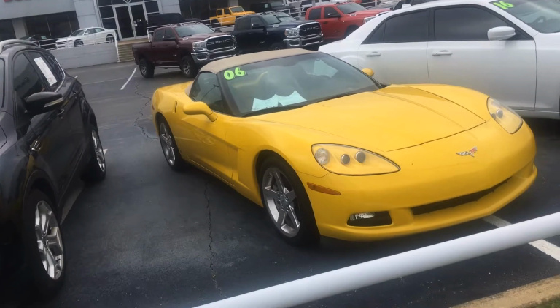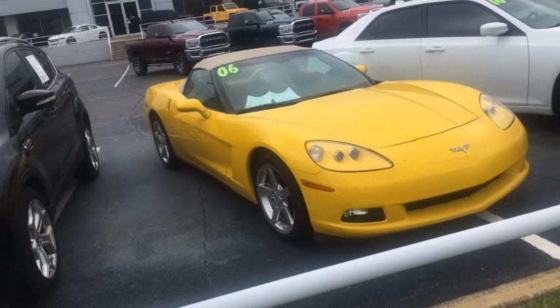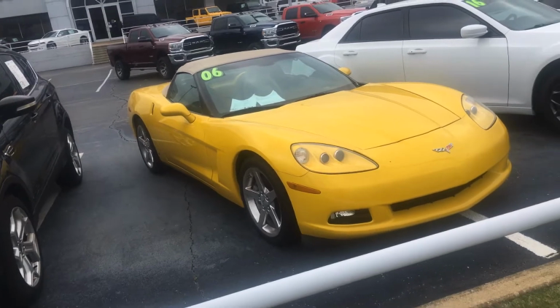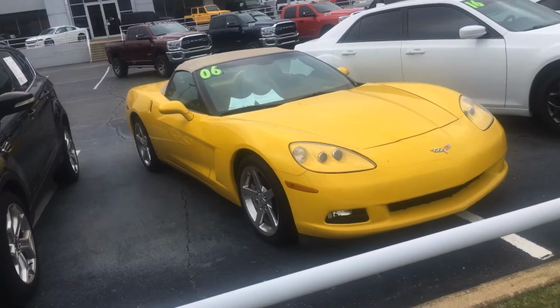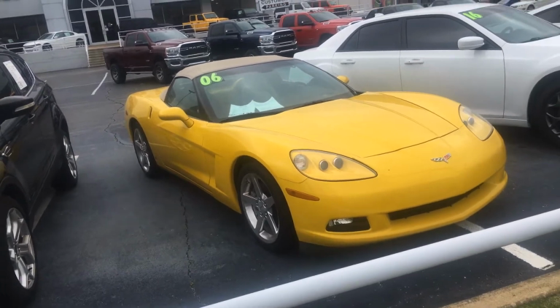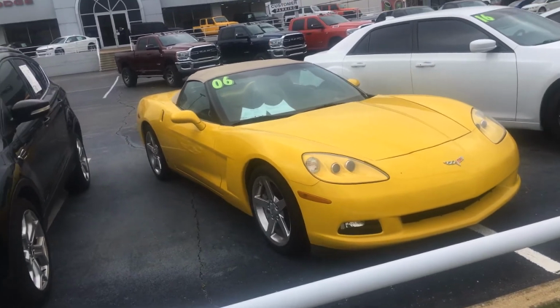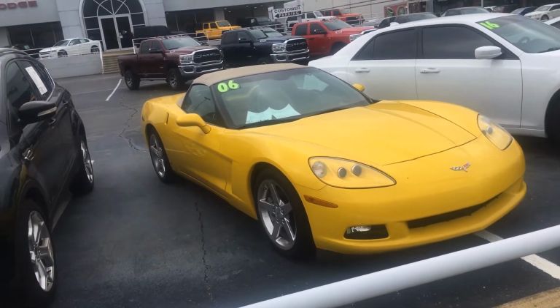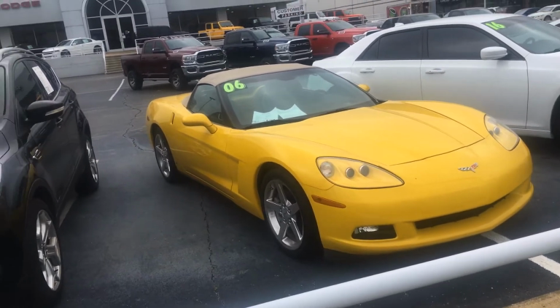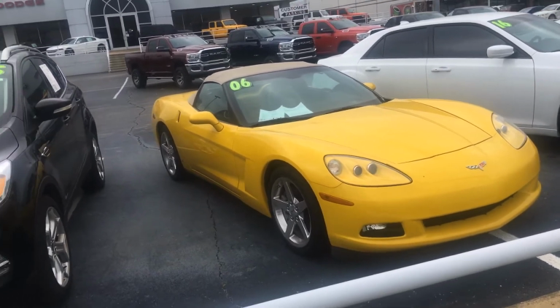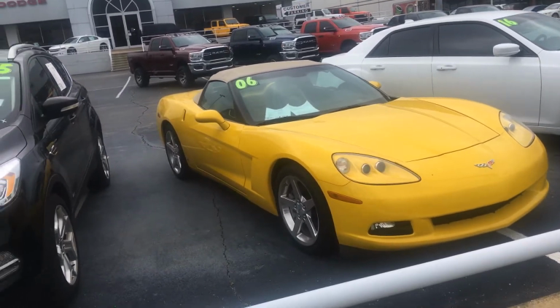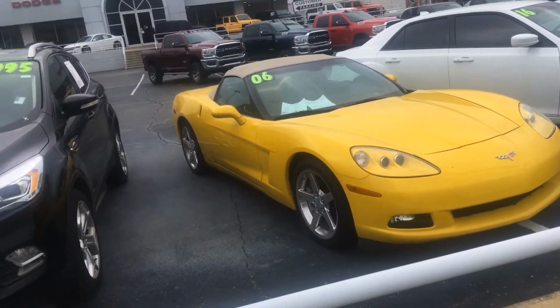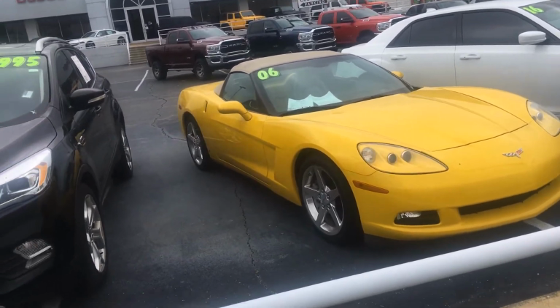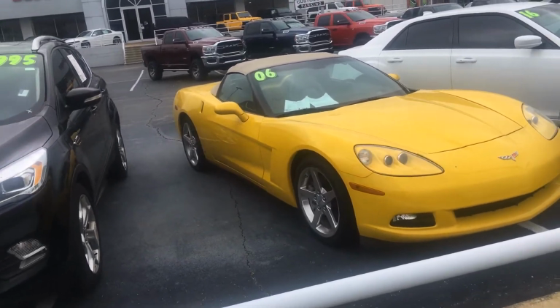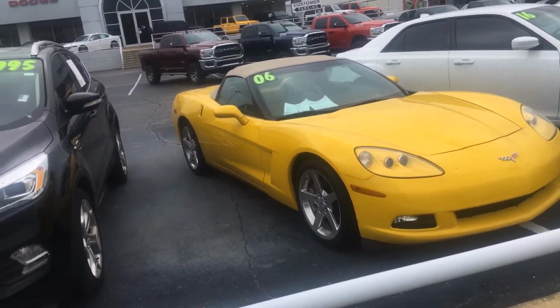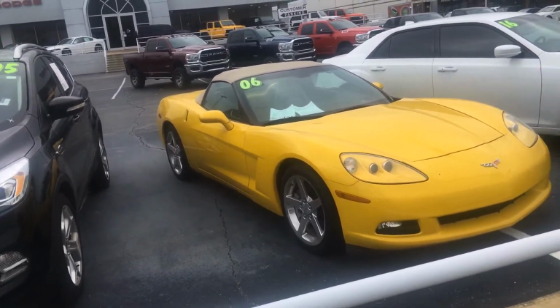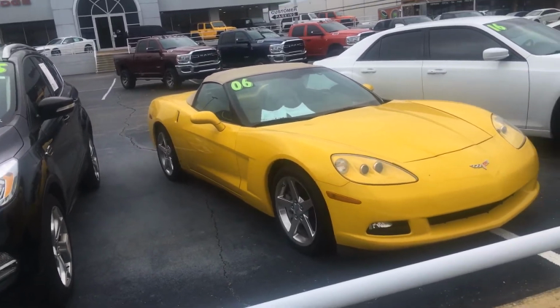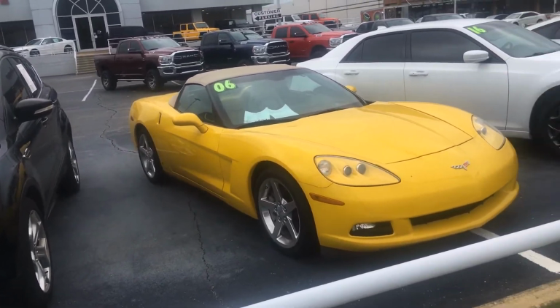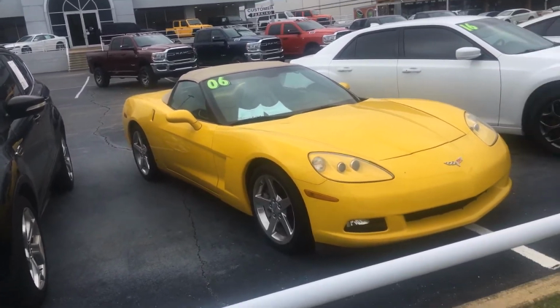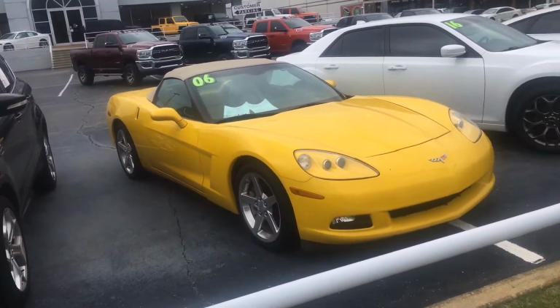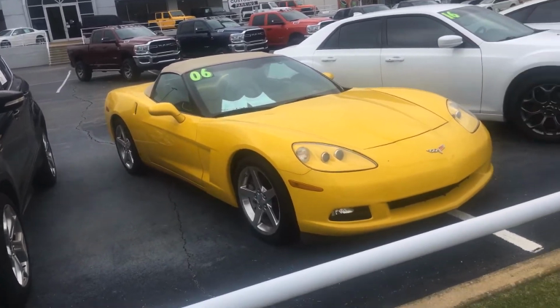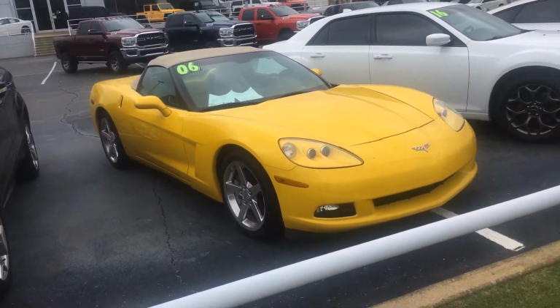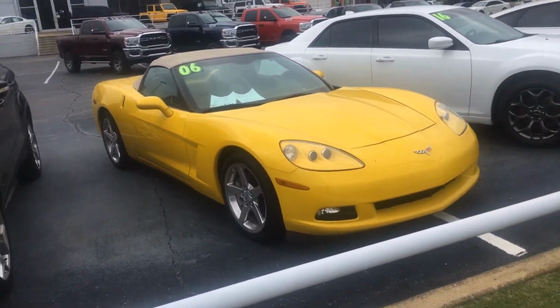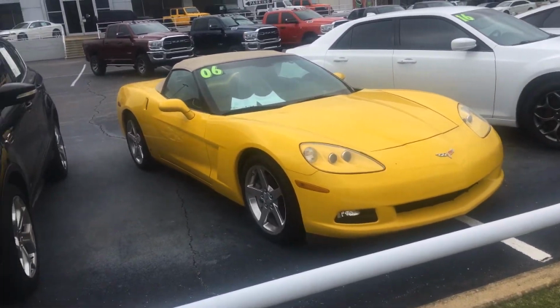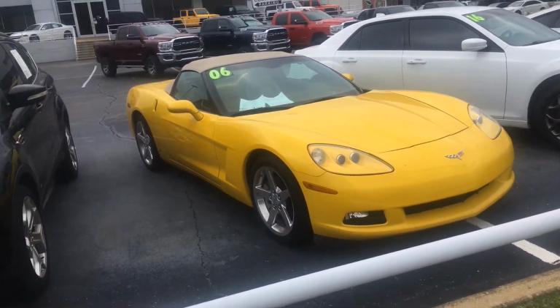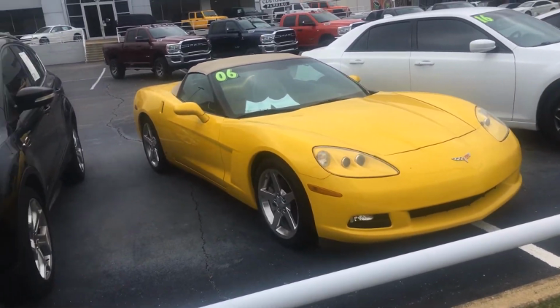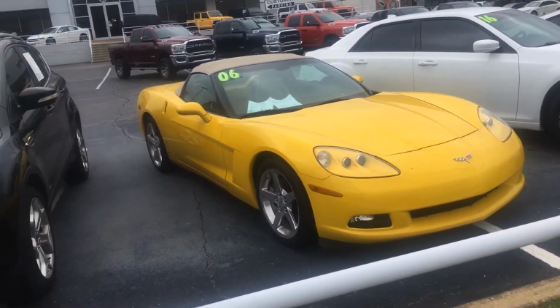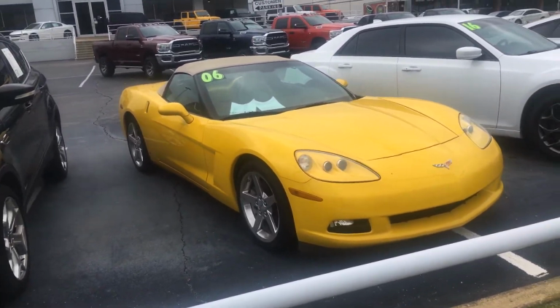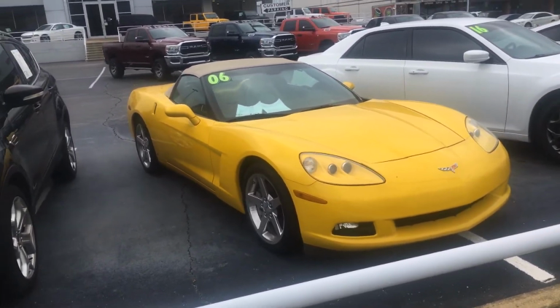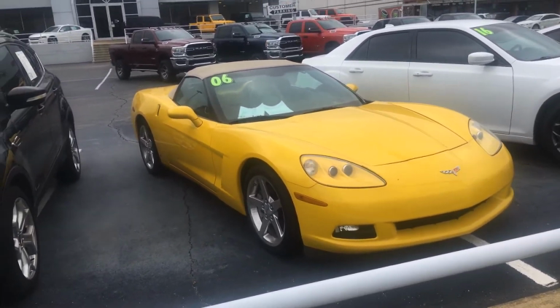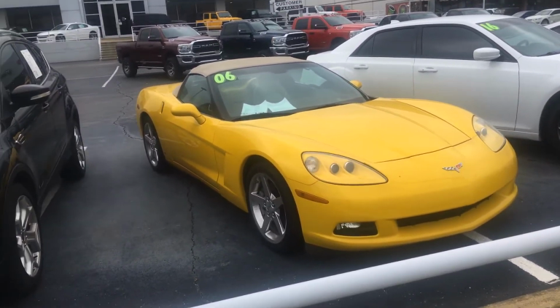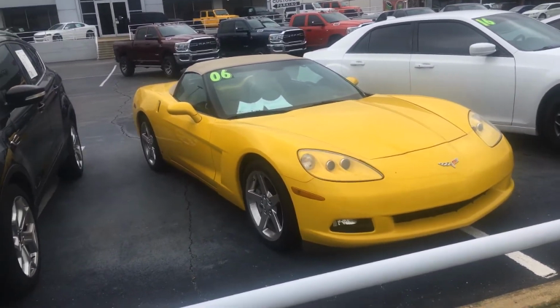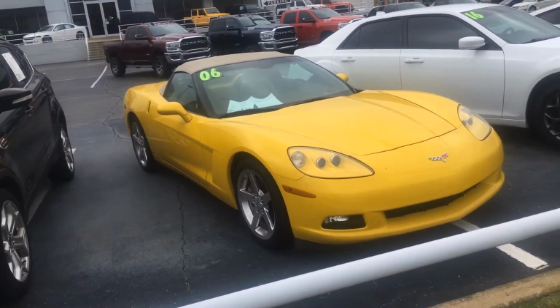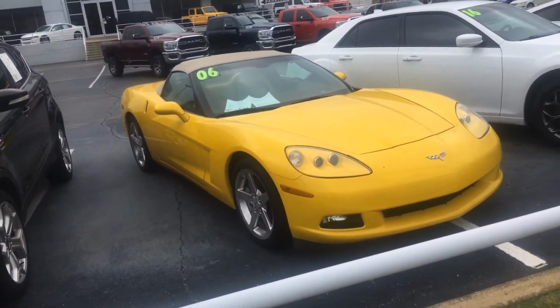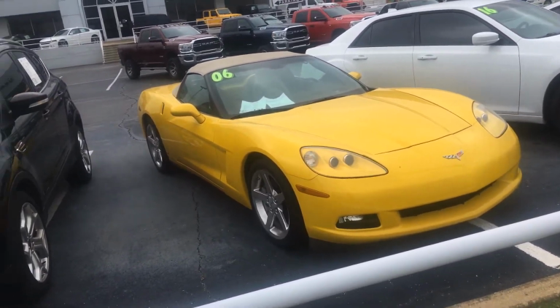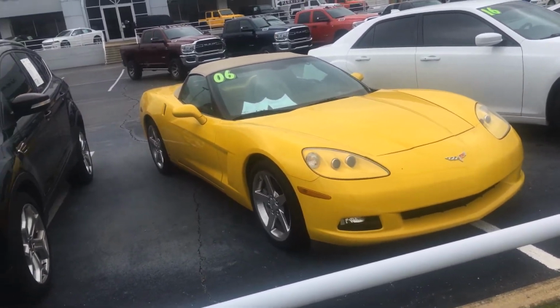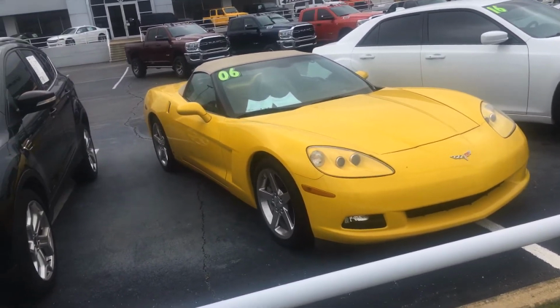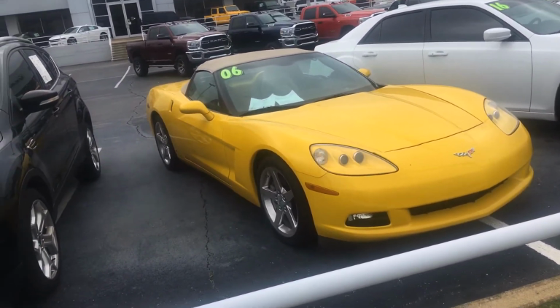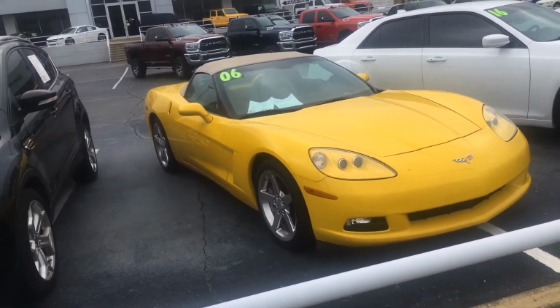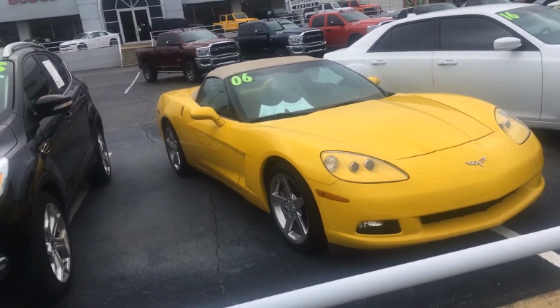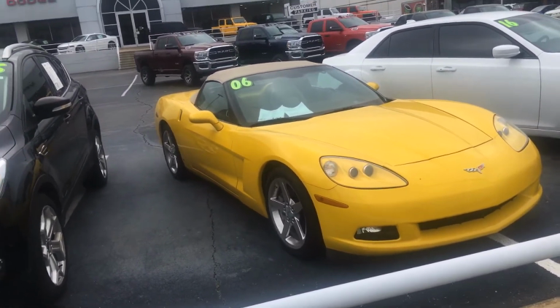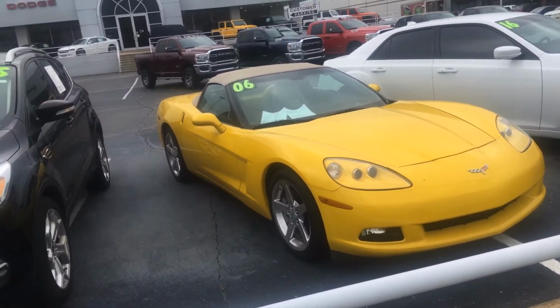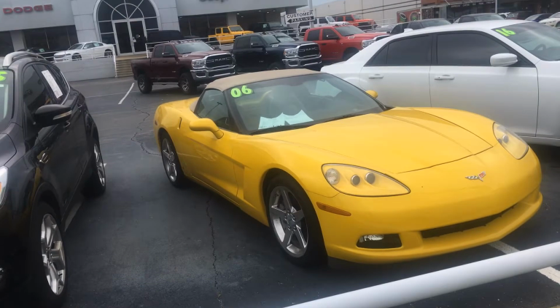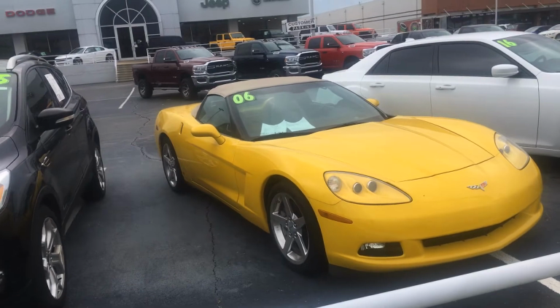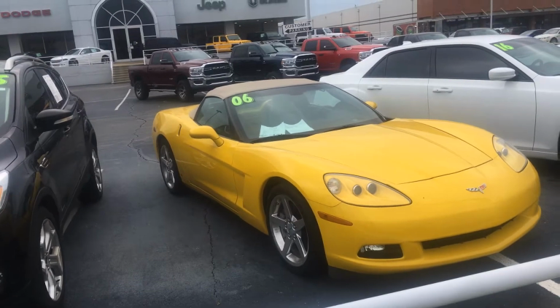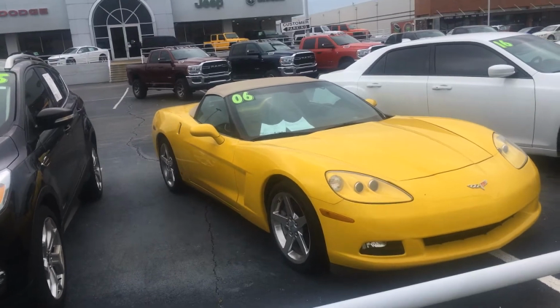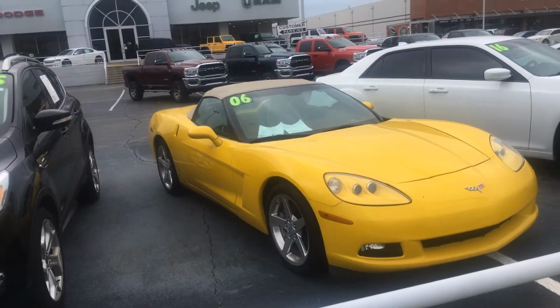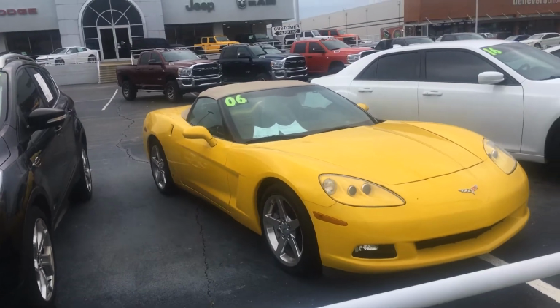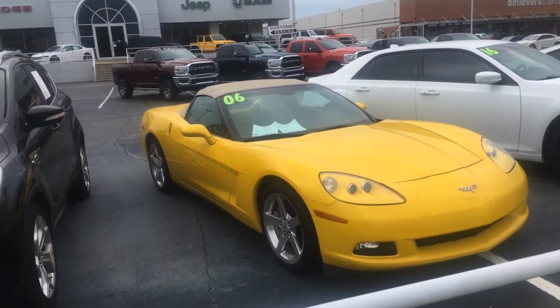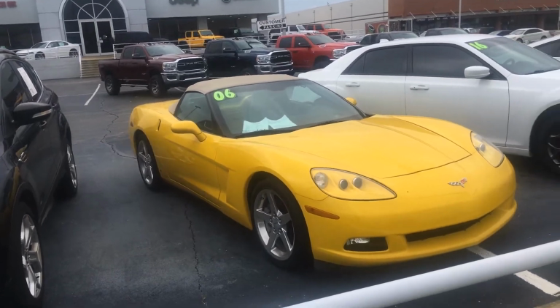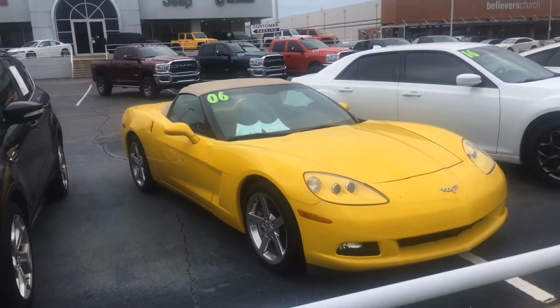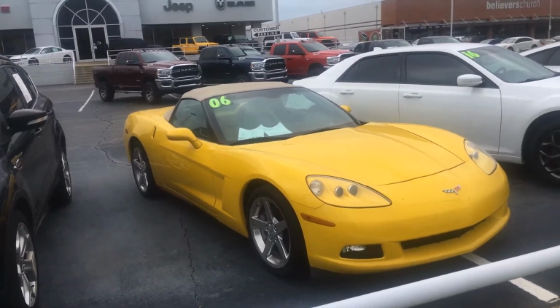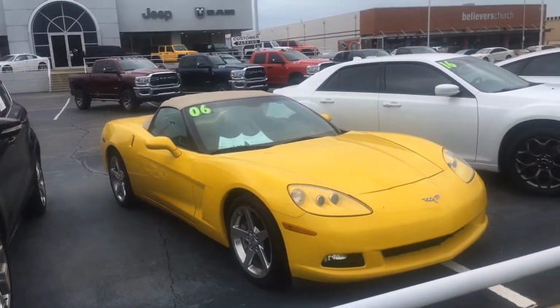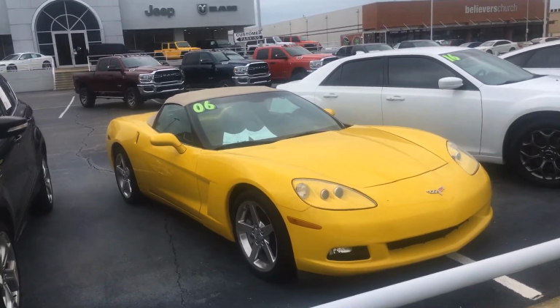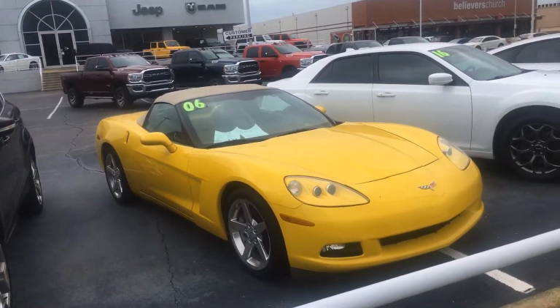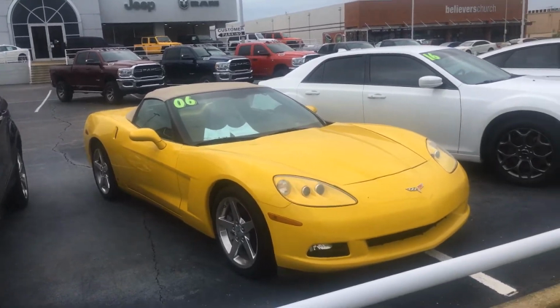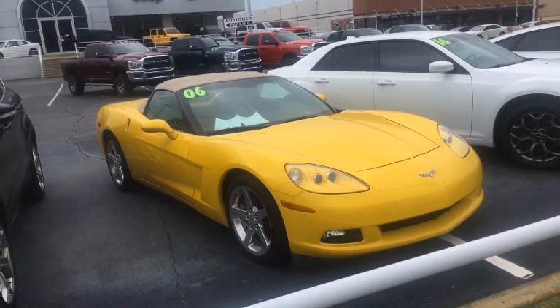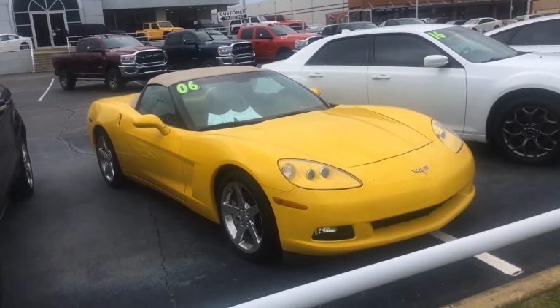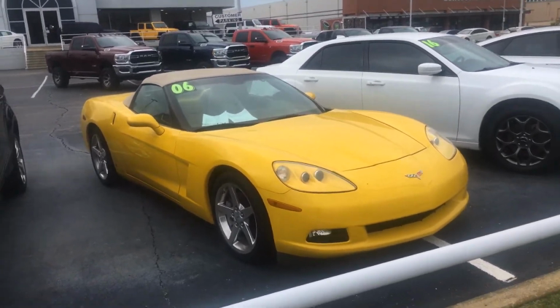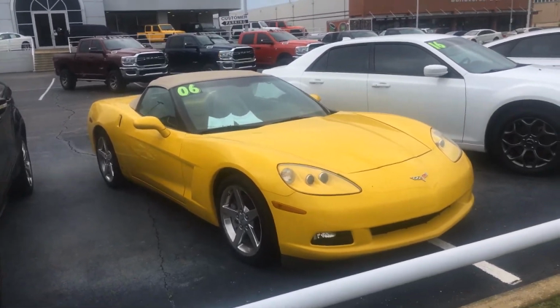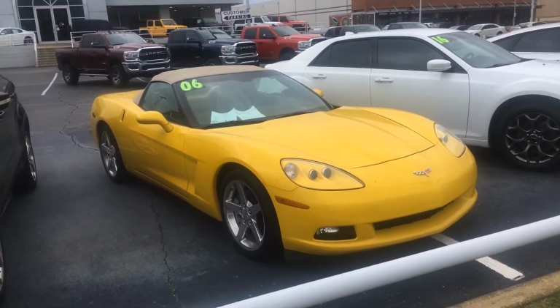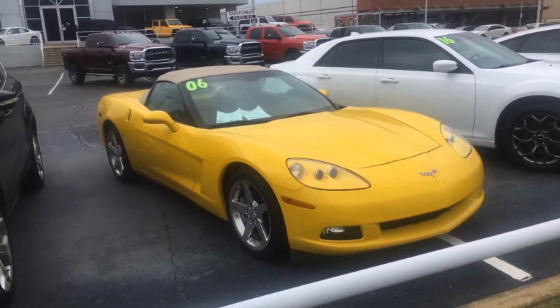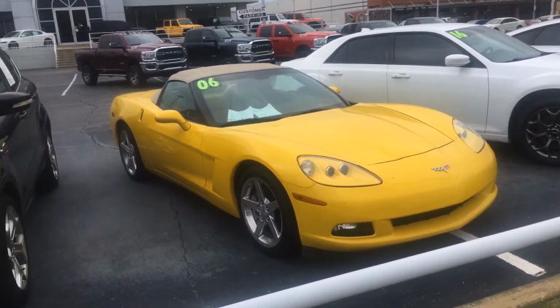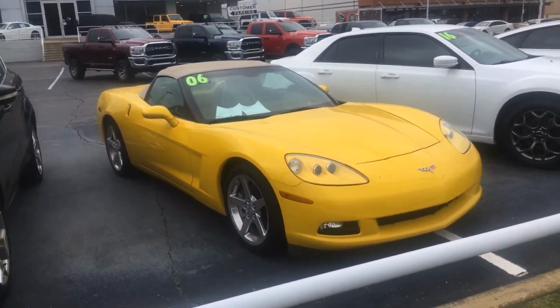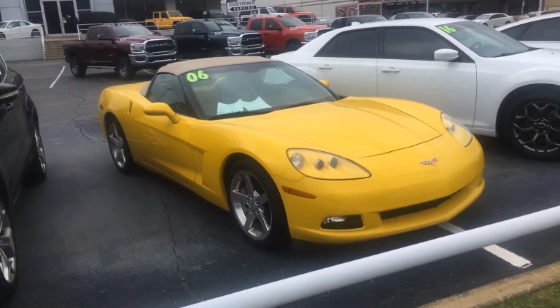Never been in a wreck. No dents, no dings, none of that stuff. I would say mint condition for sure.